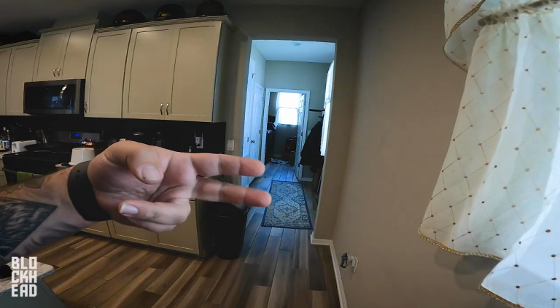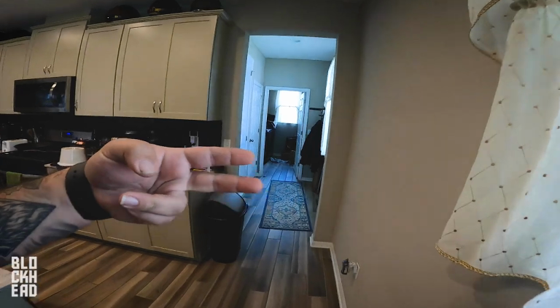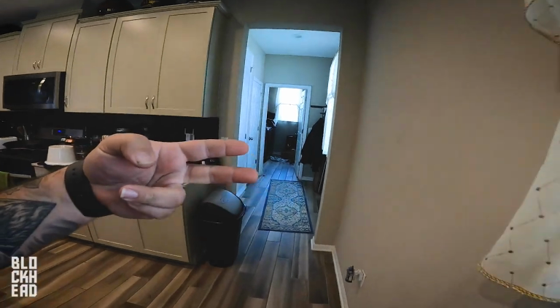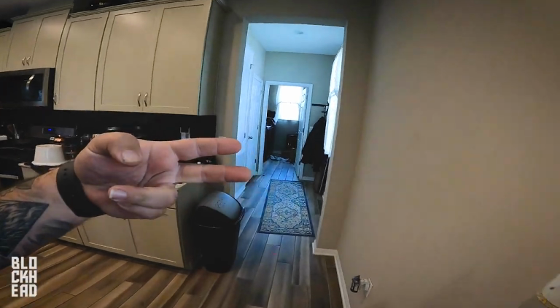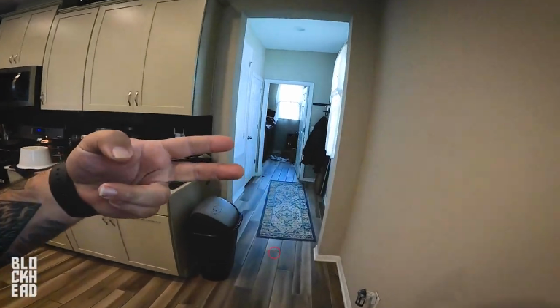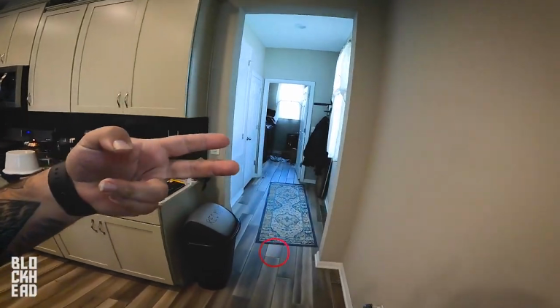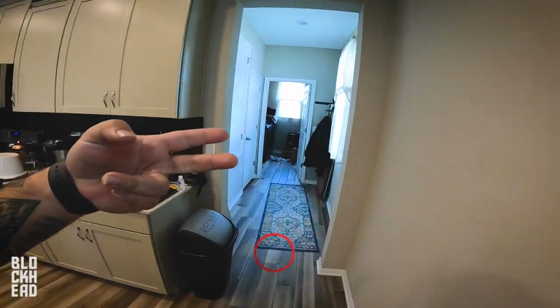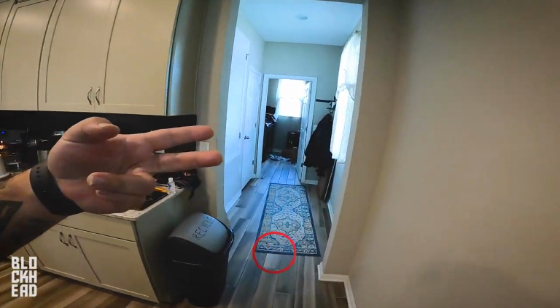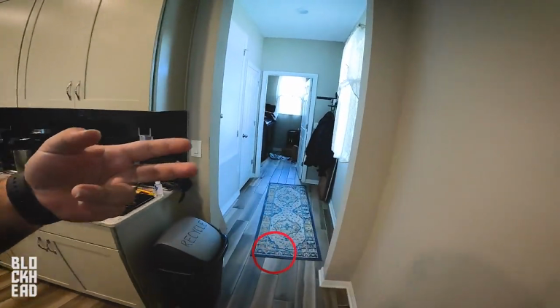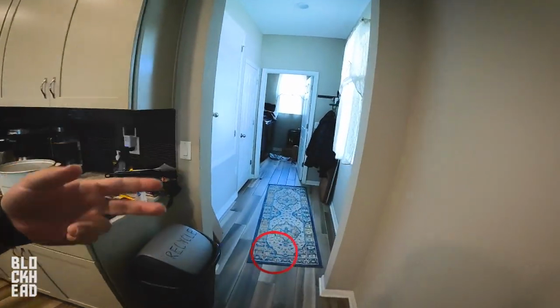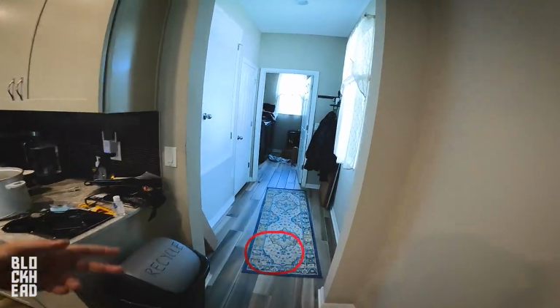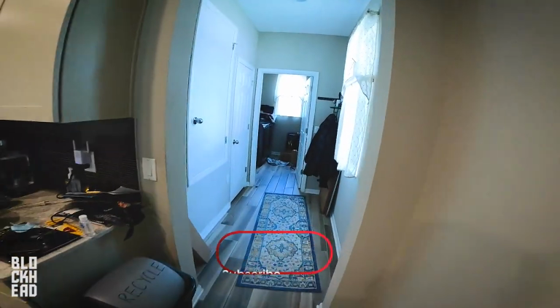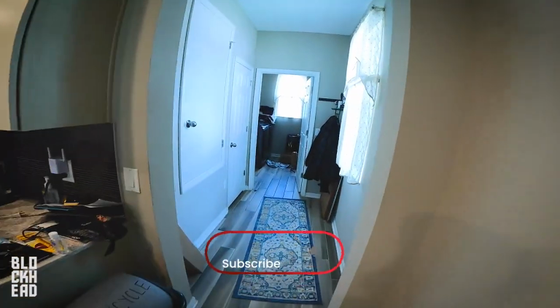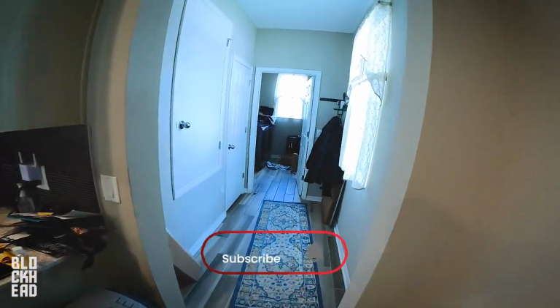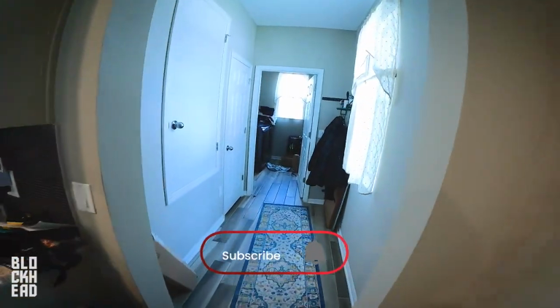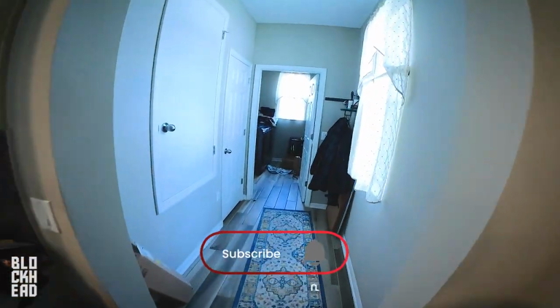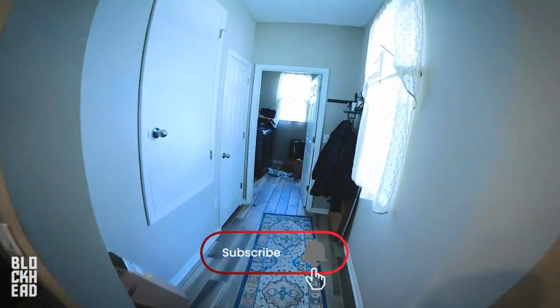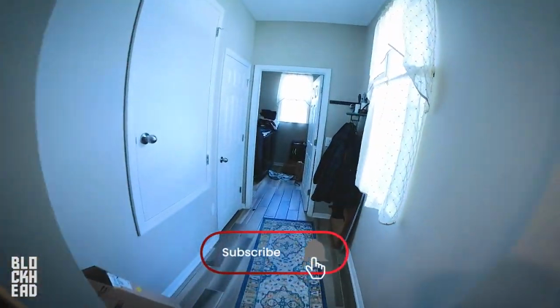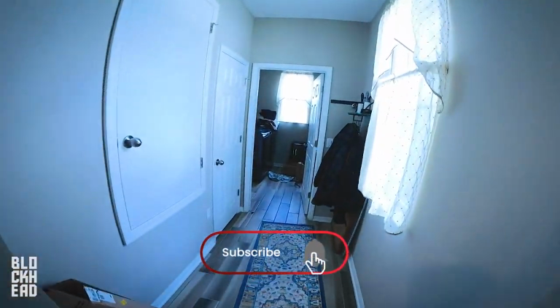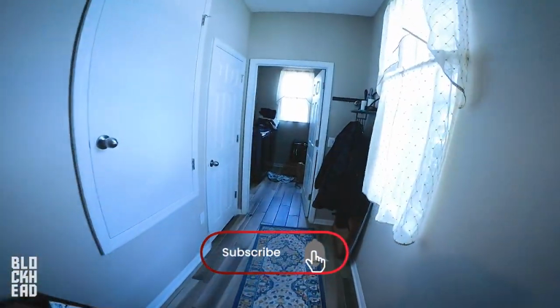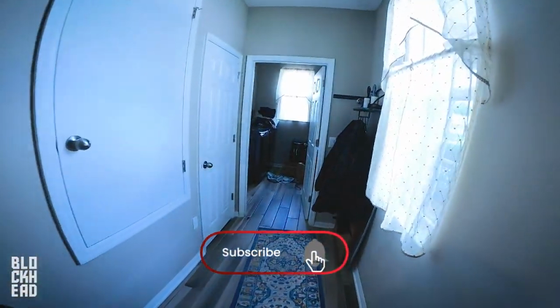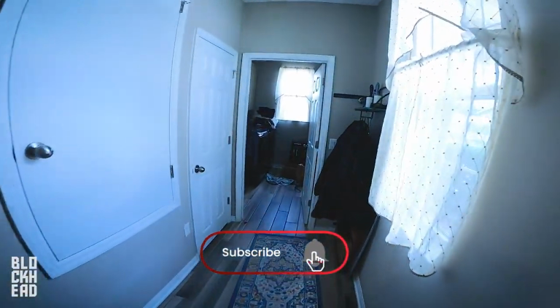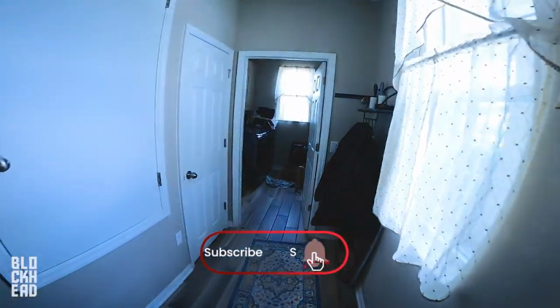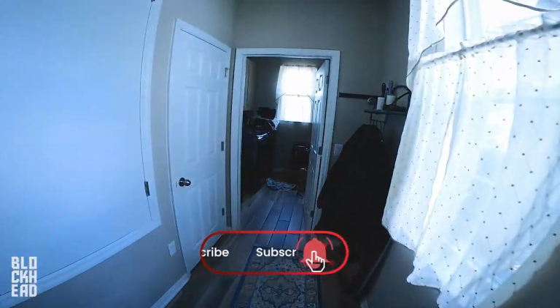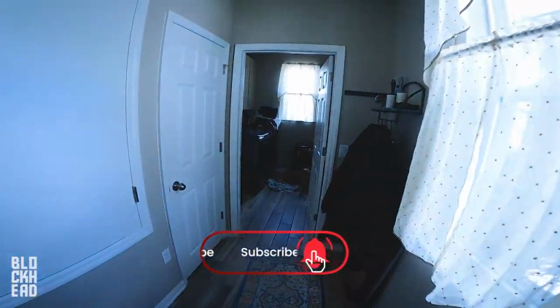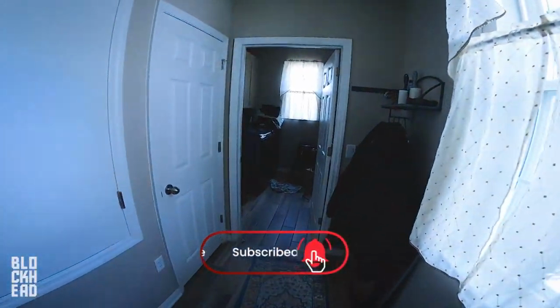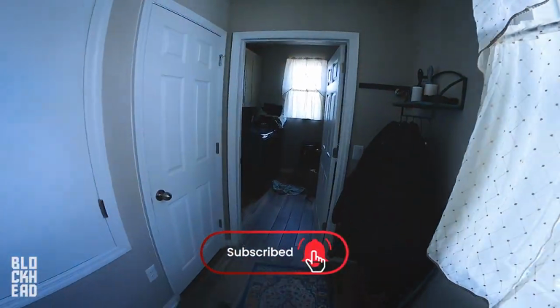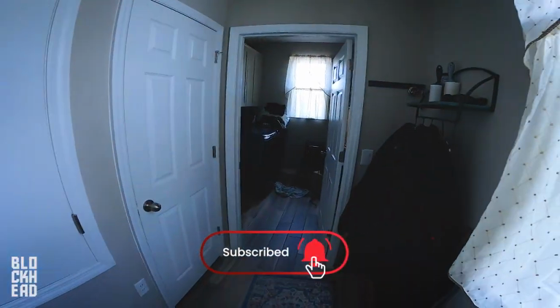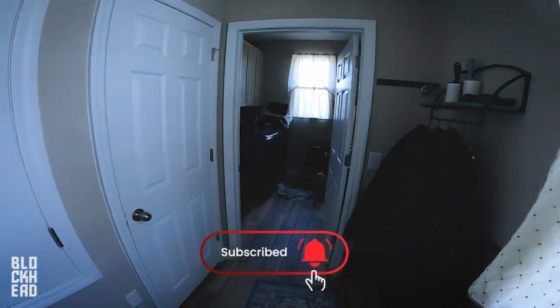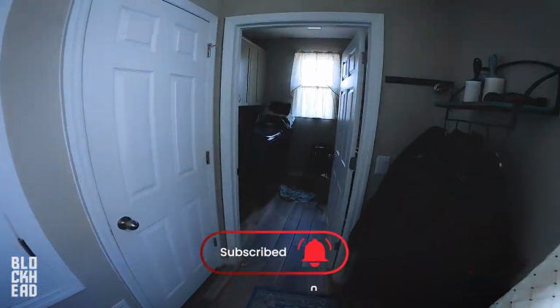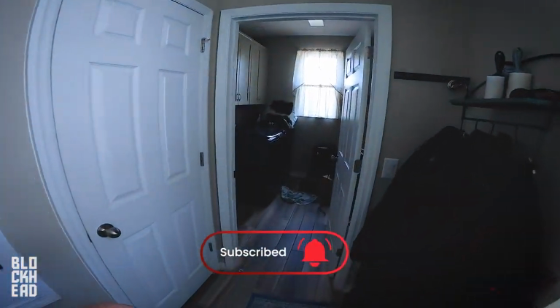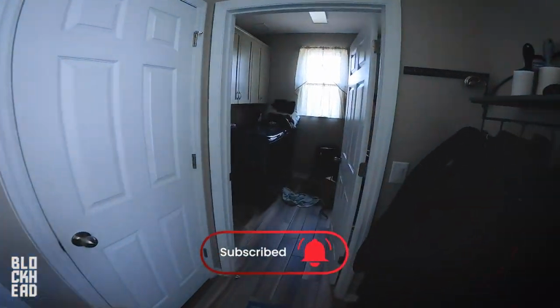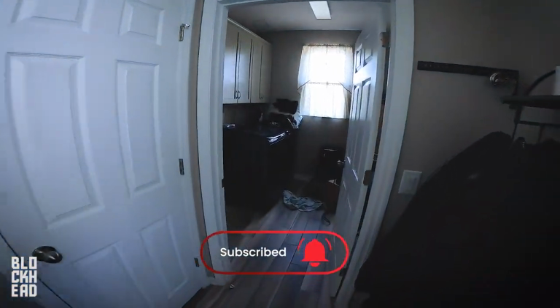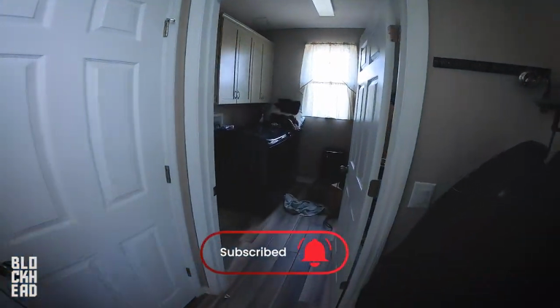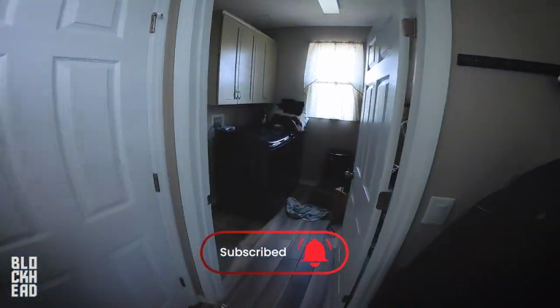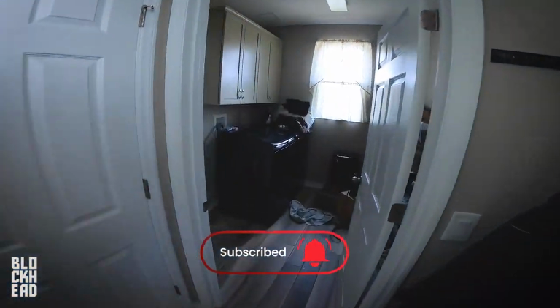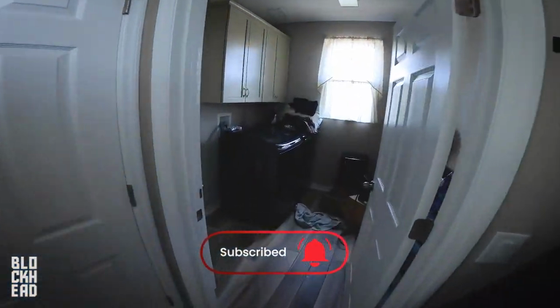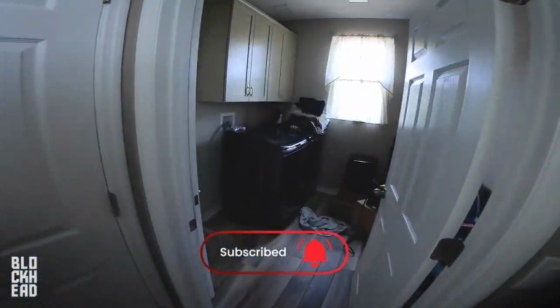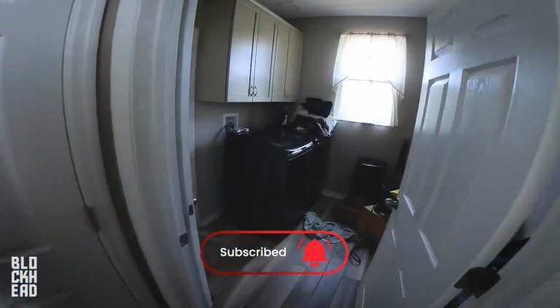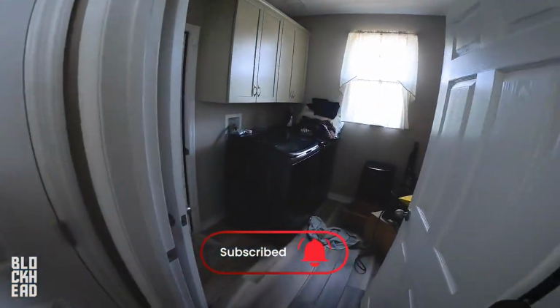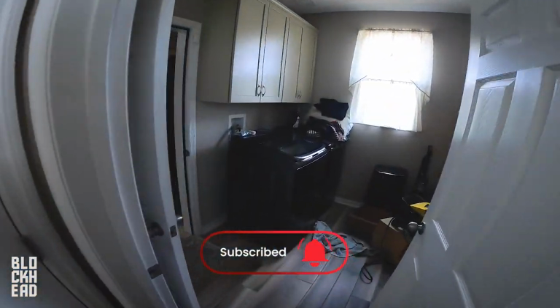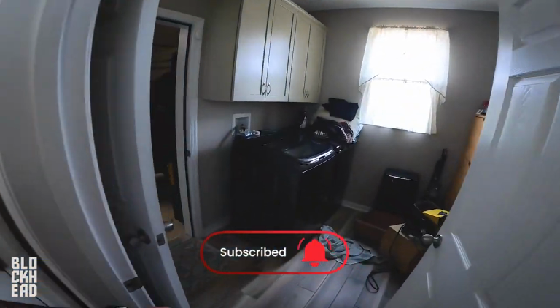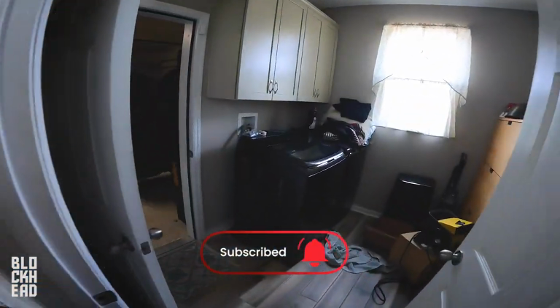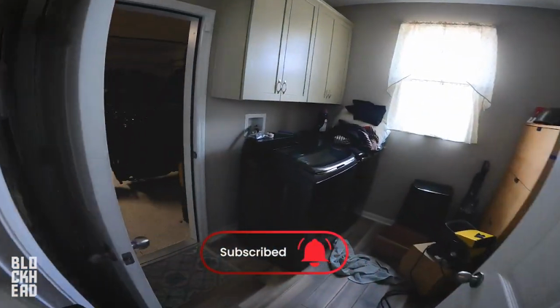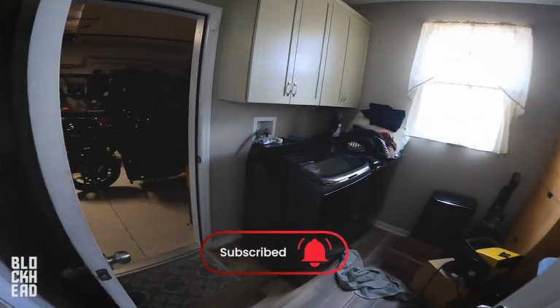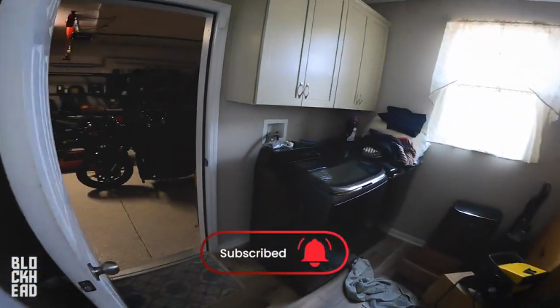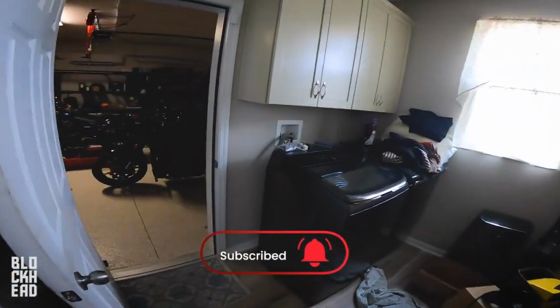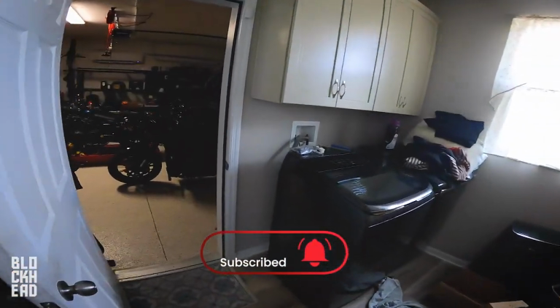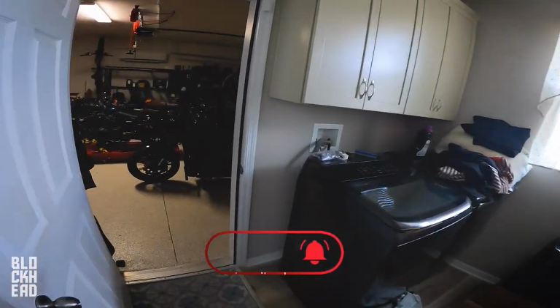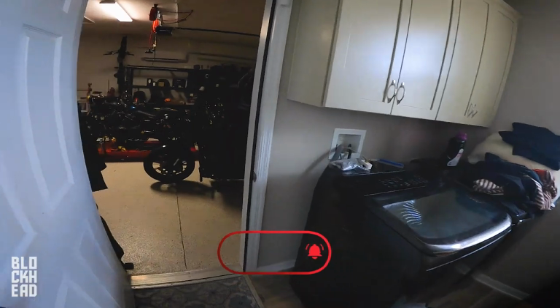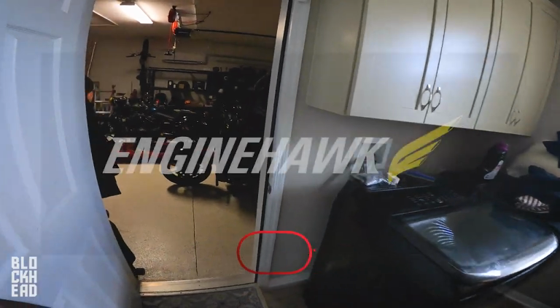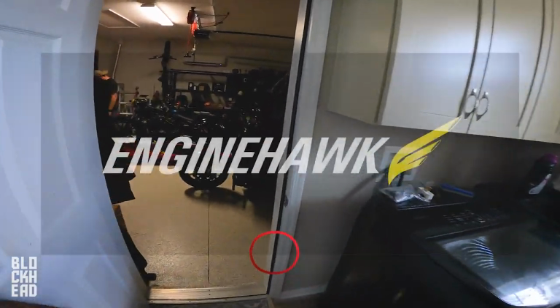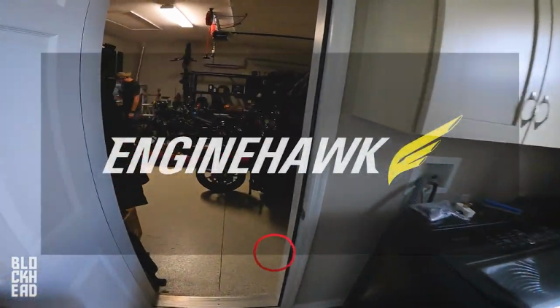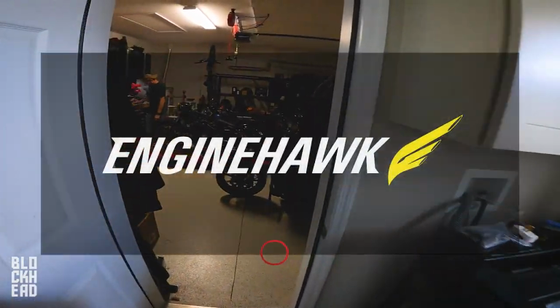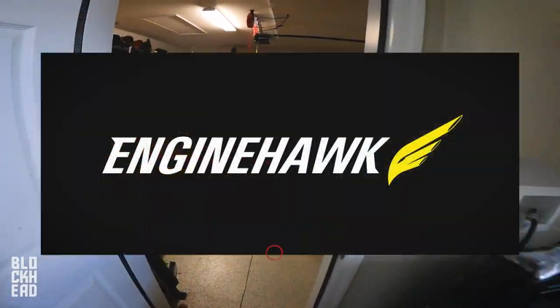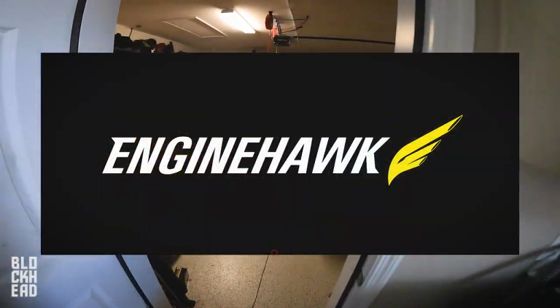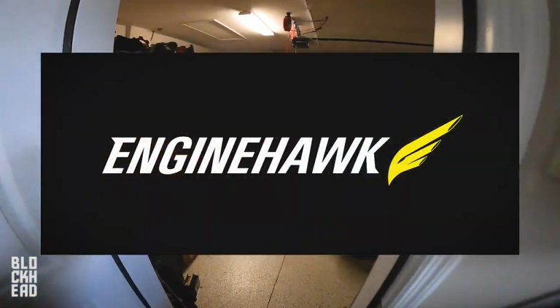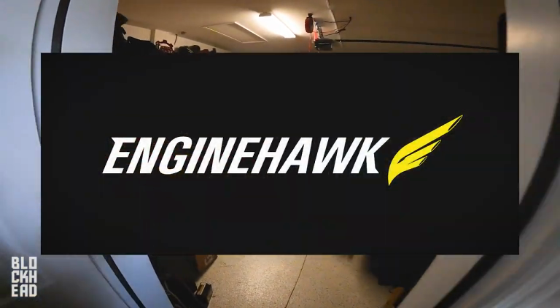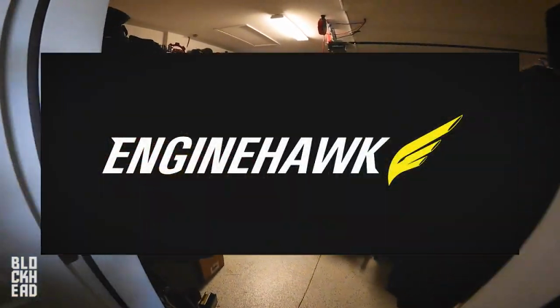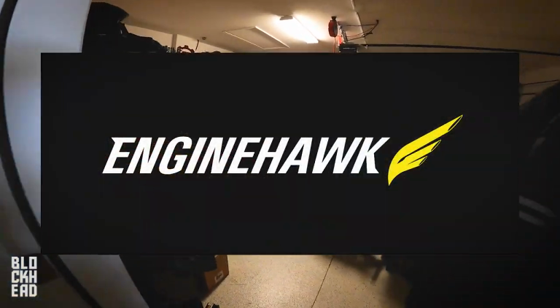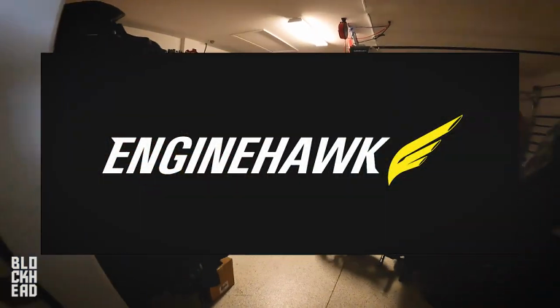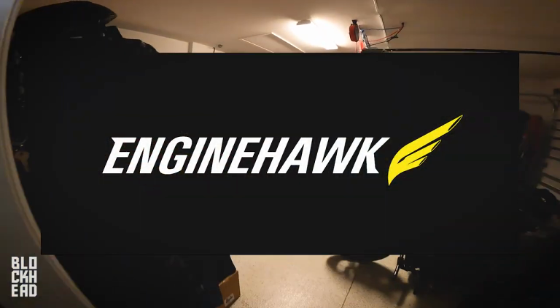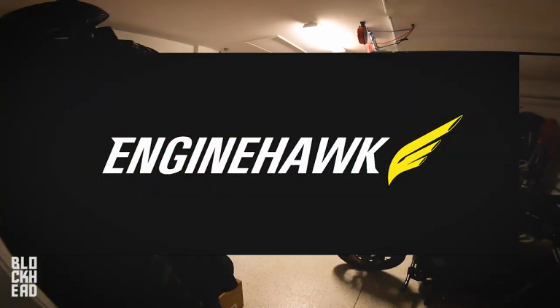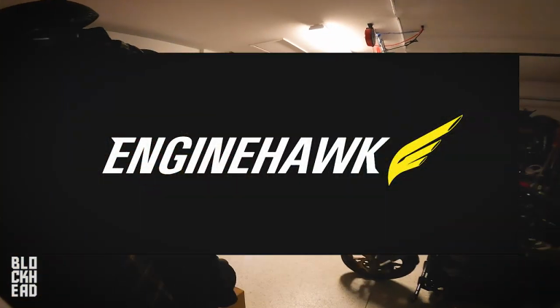What's up block fam, headed into the garage. I just got a package in from EngineHawk, so we're going to do an unboxing.